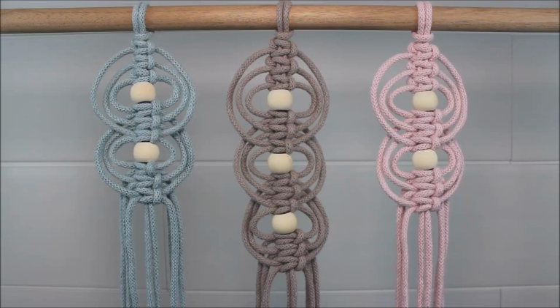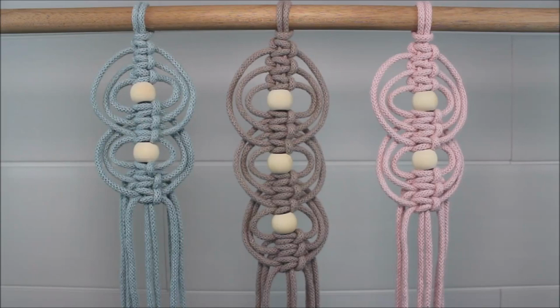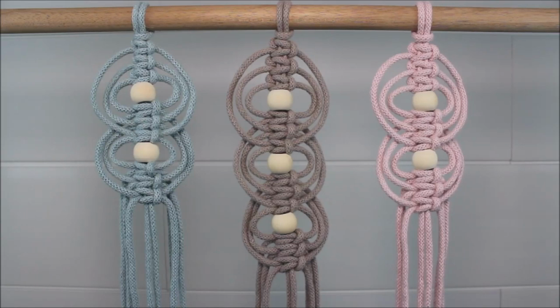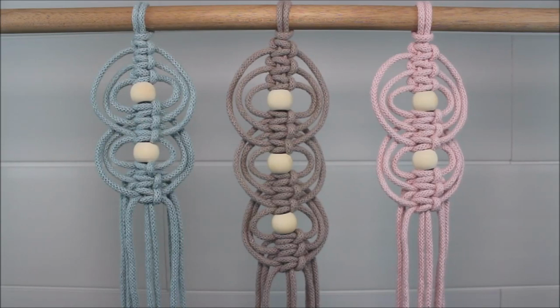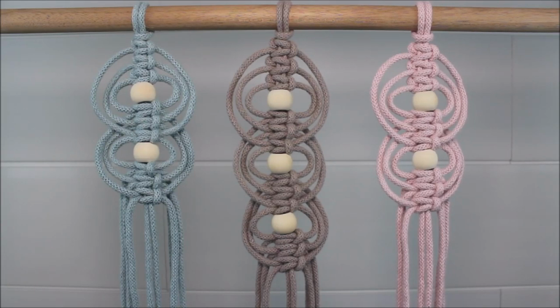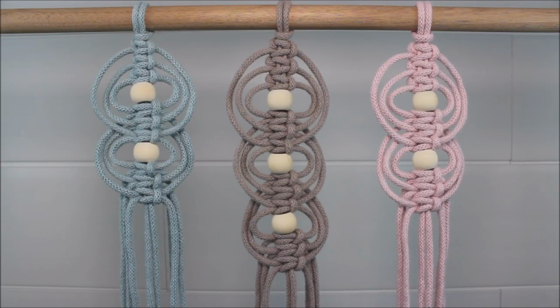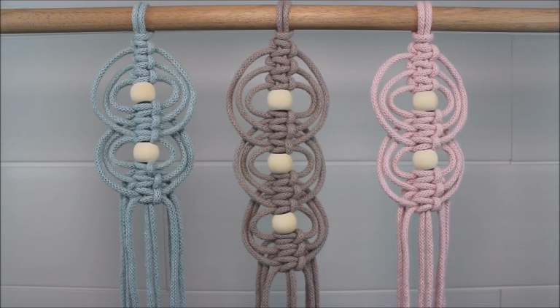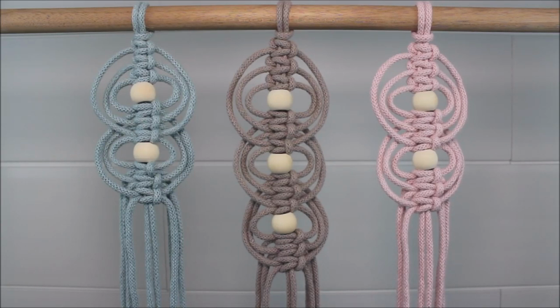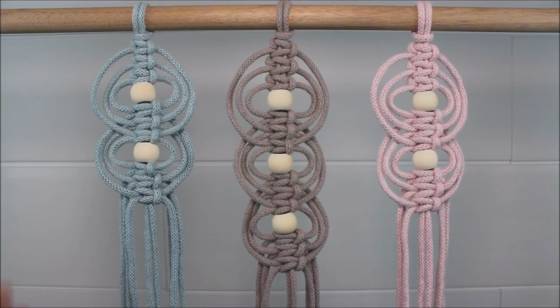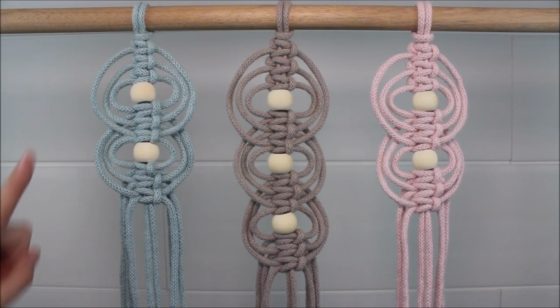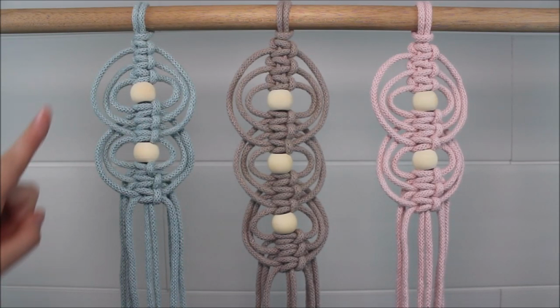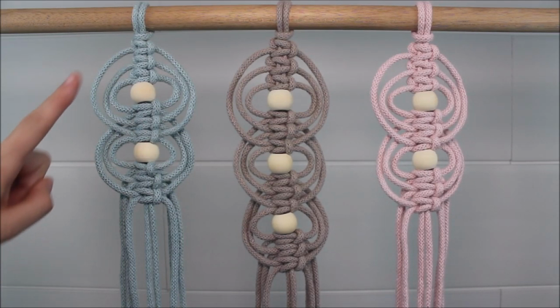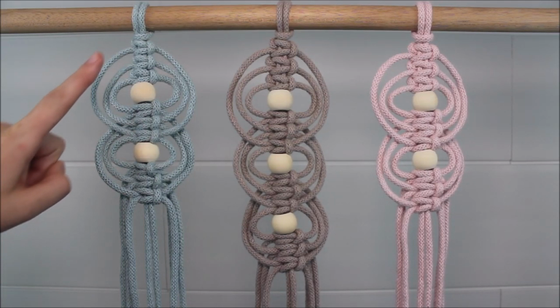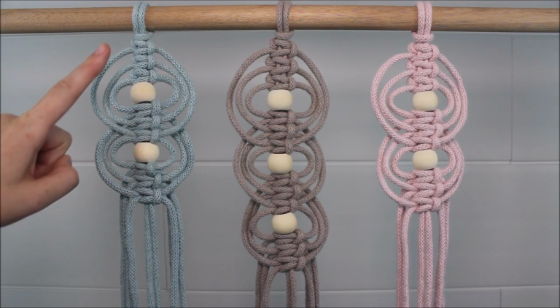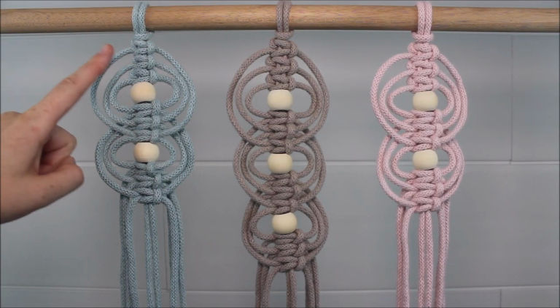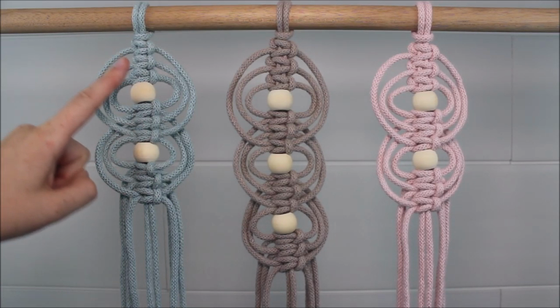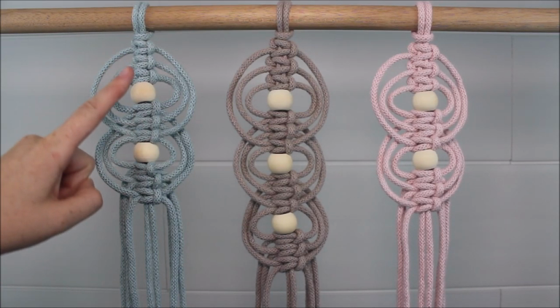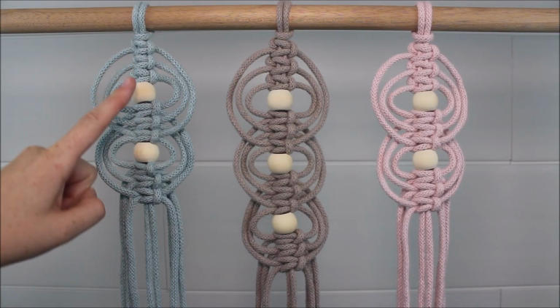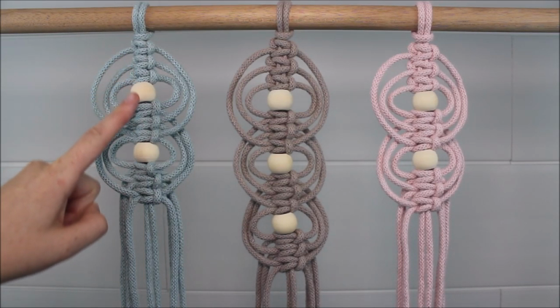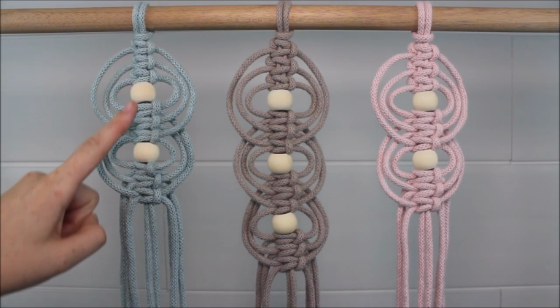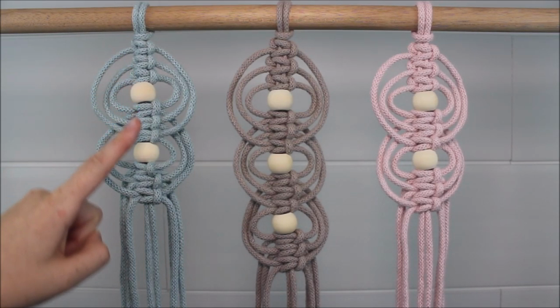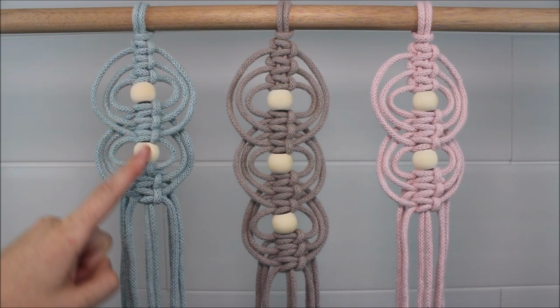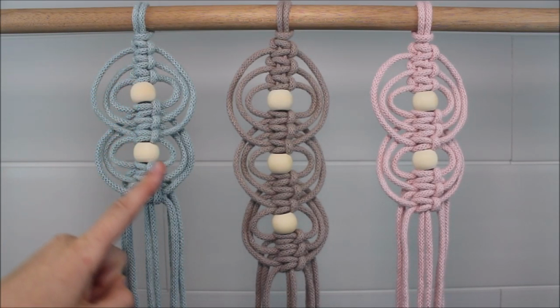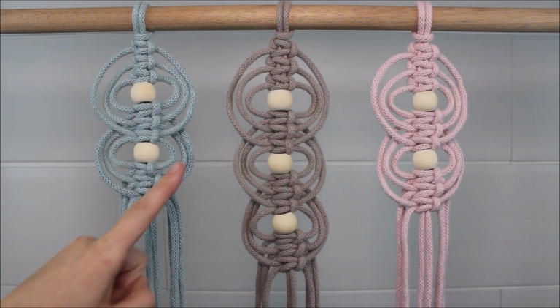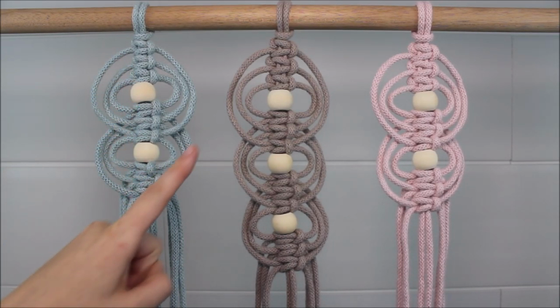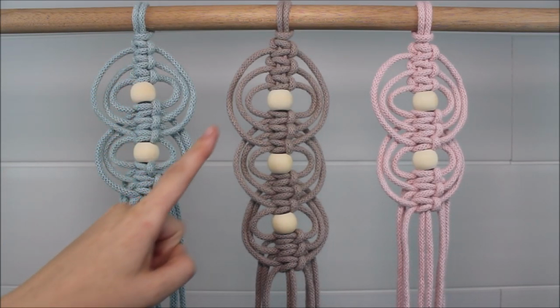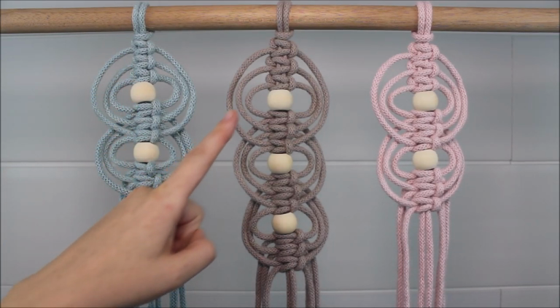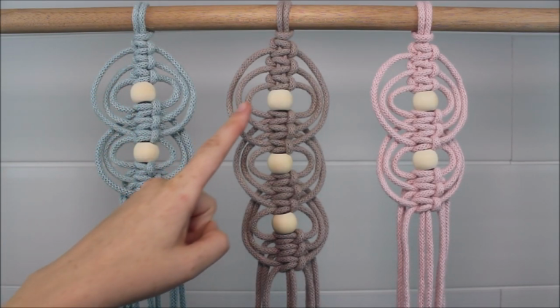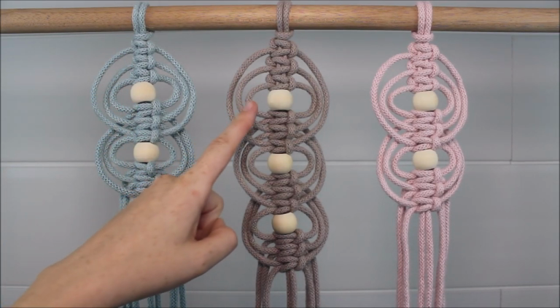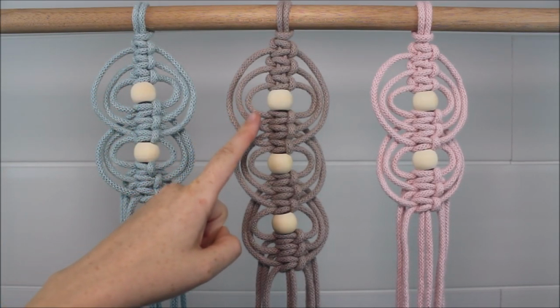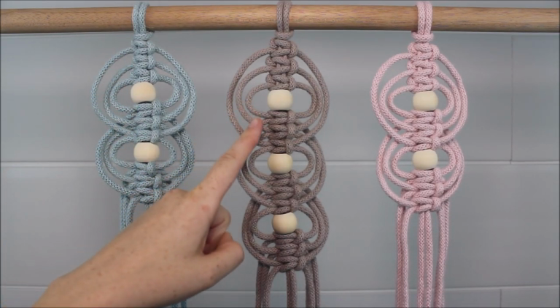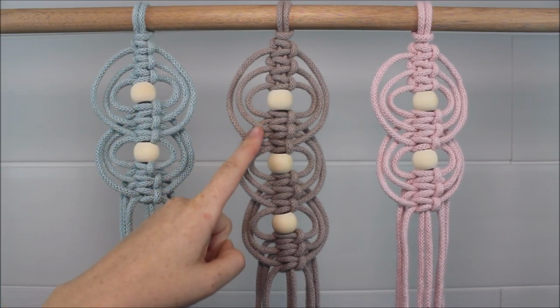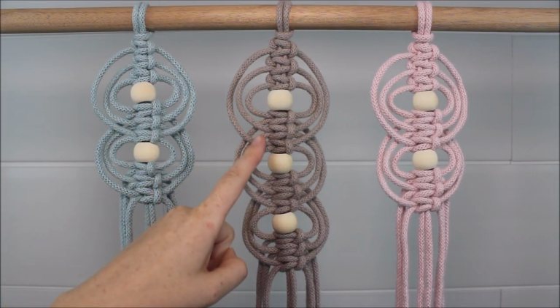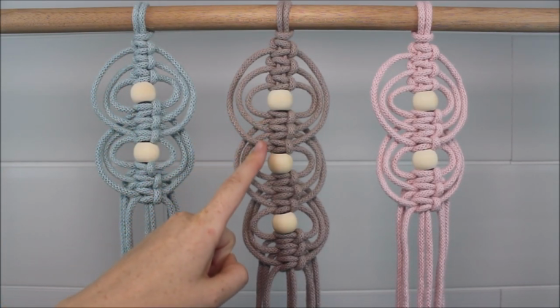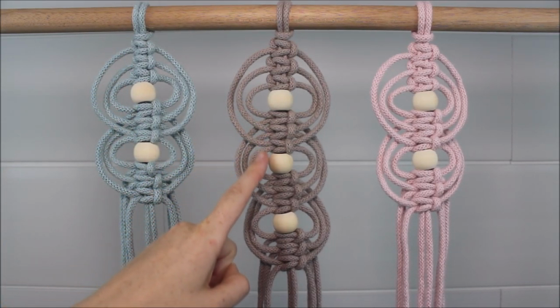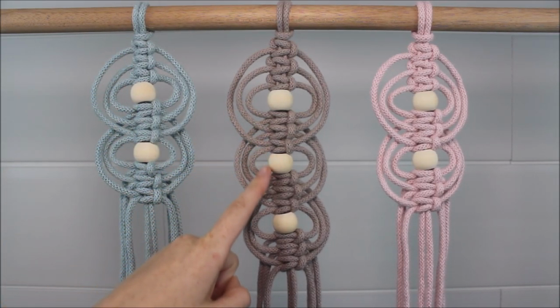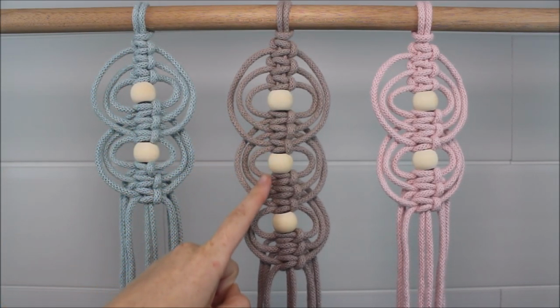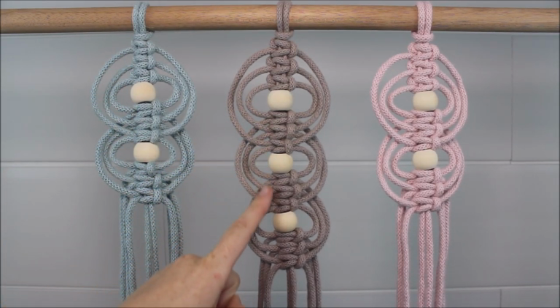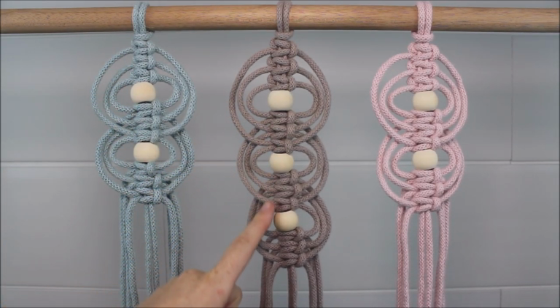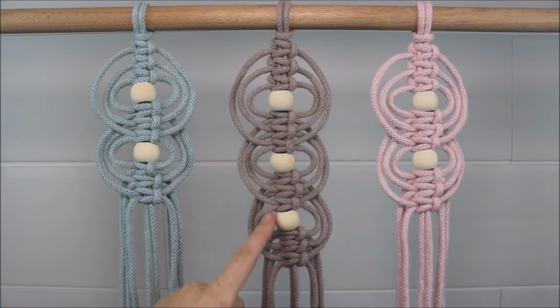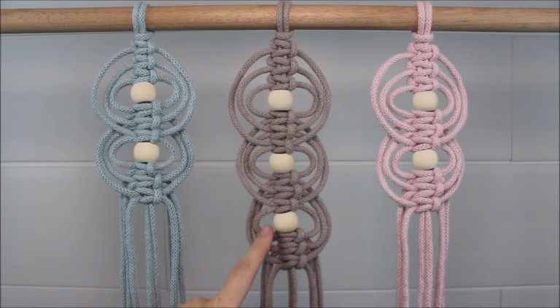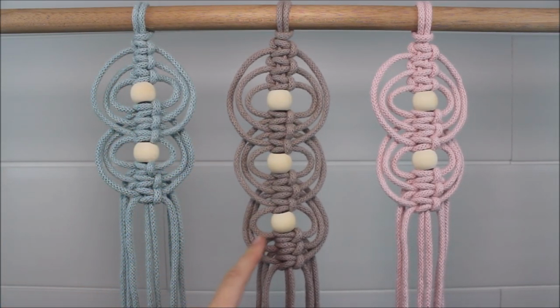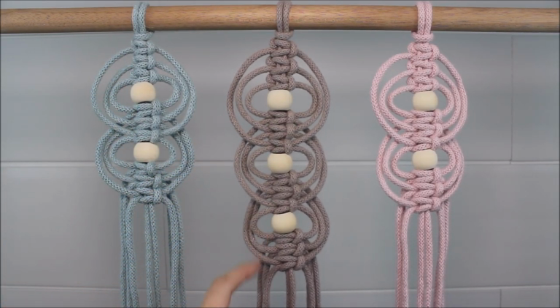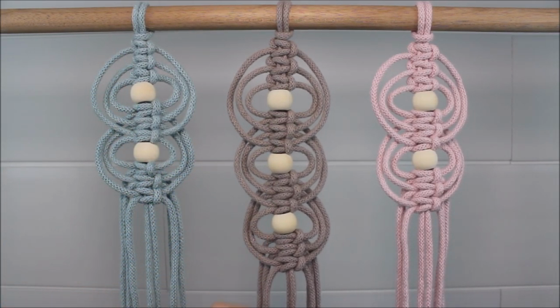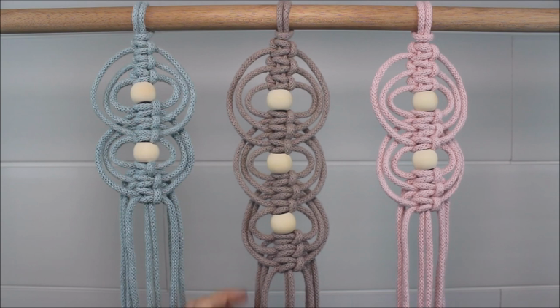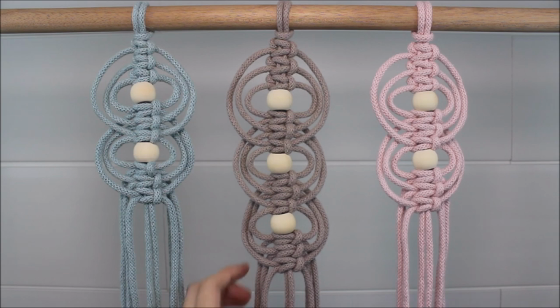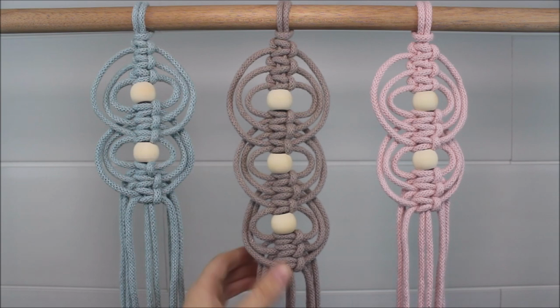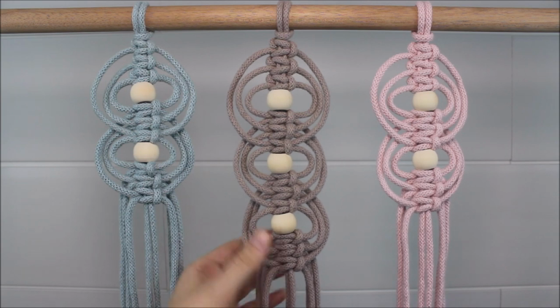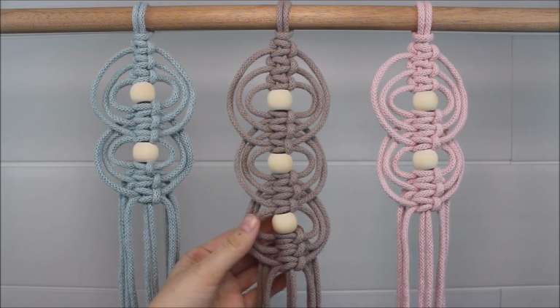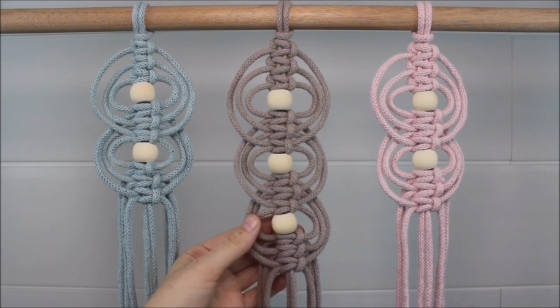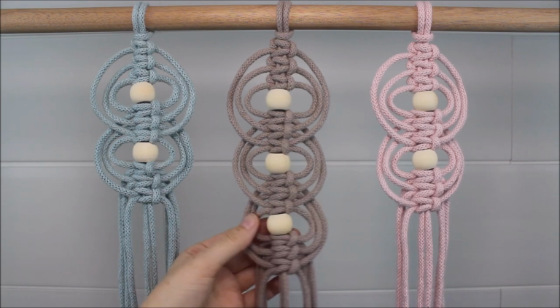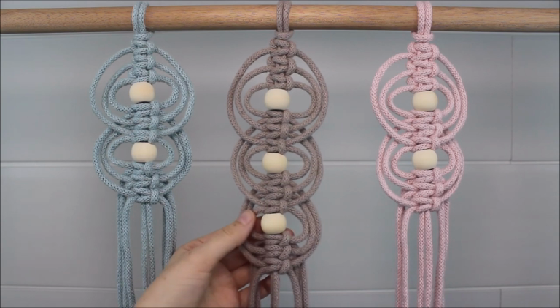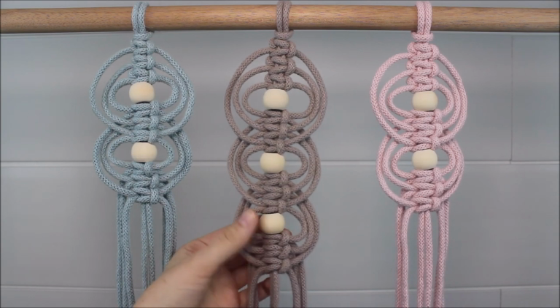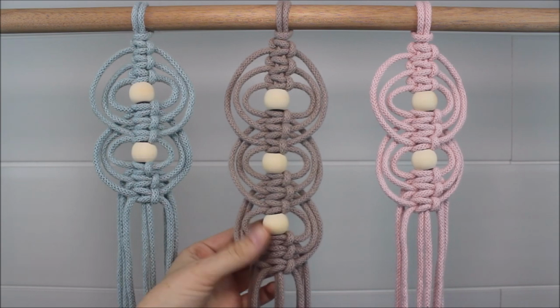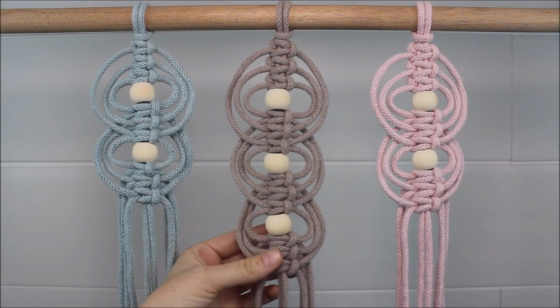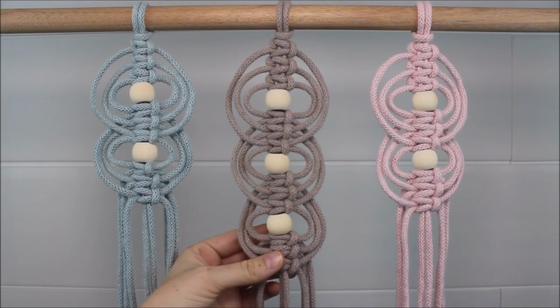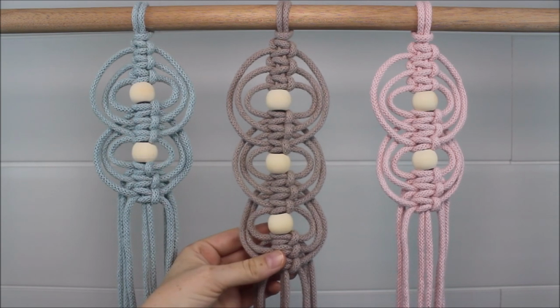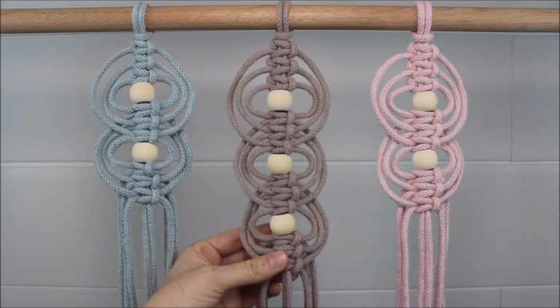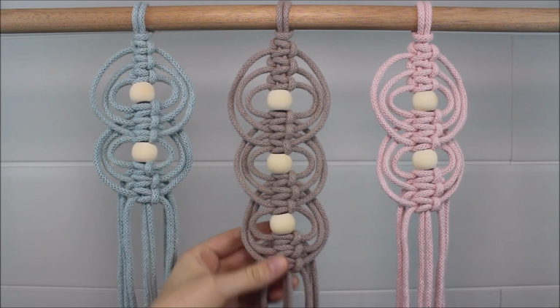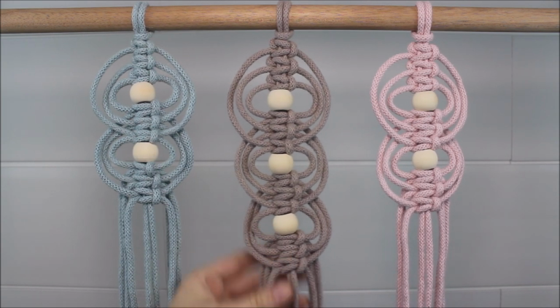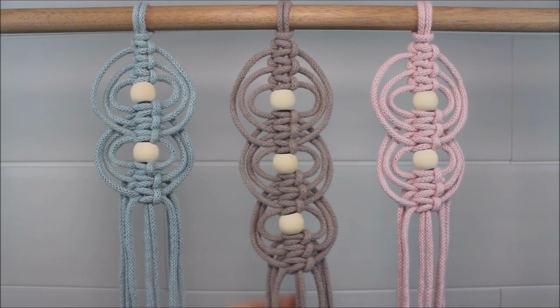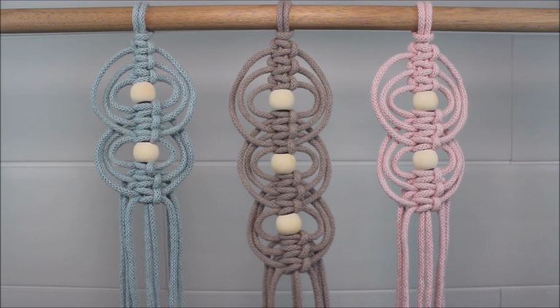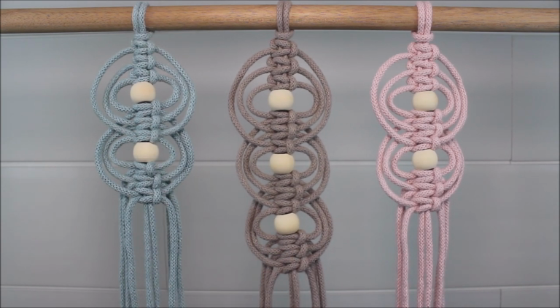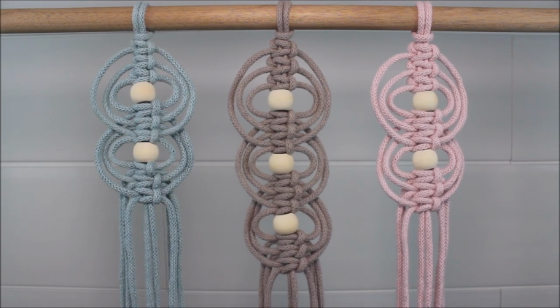Hi everyone! Today I will be showing you how you can make this really fun square knot loop pattern with beads.